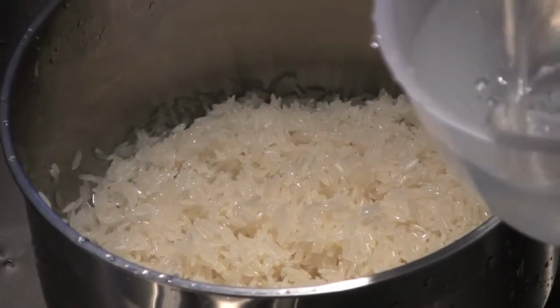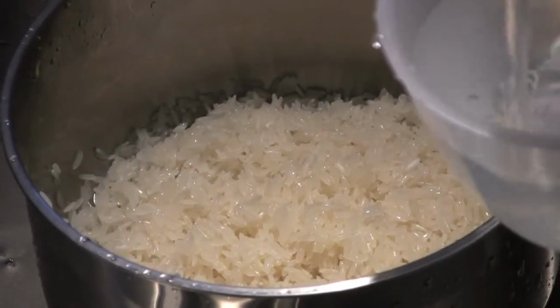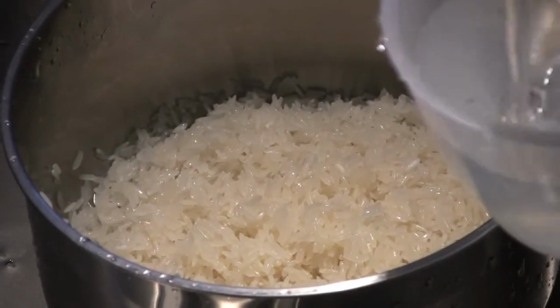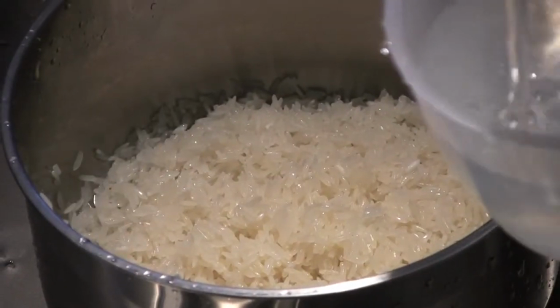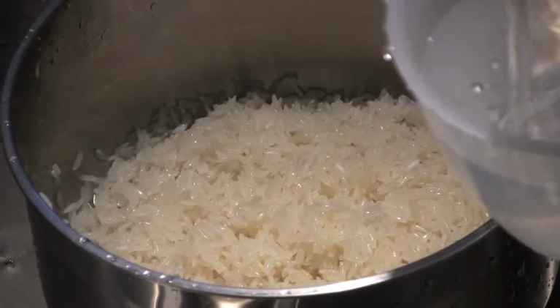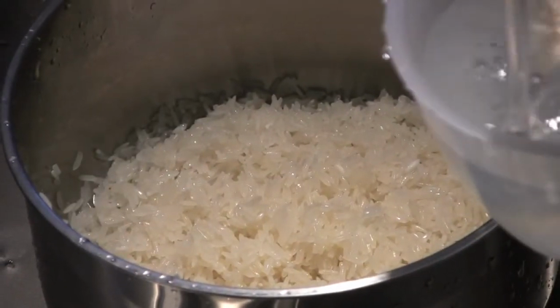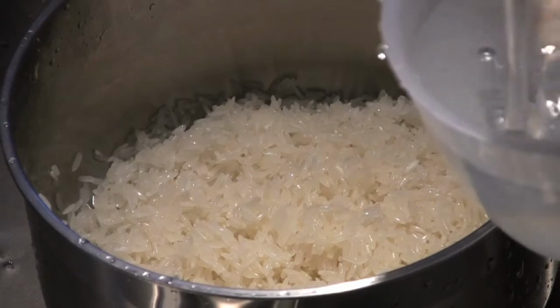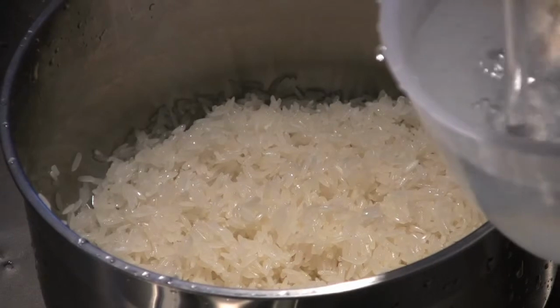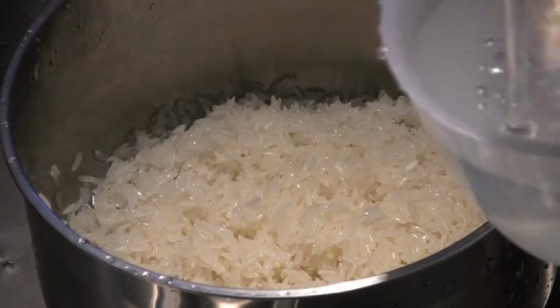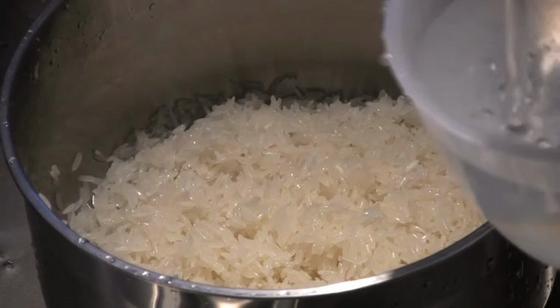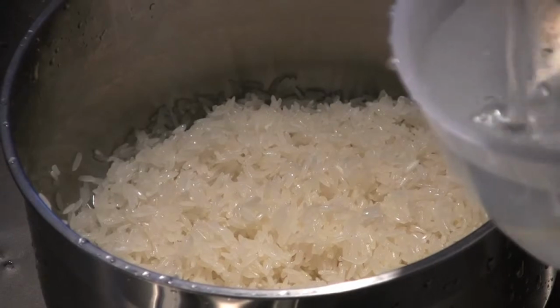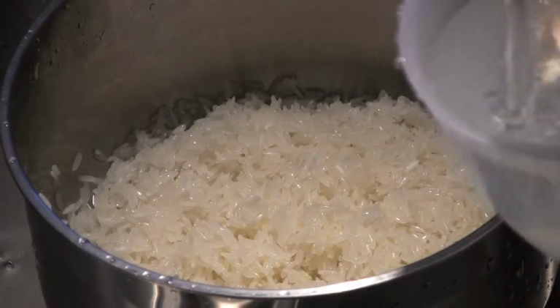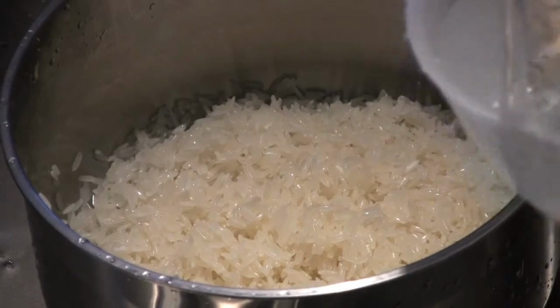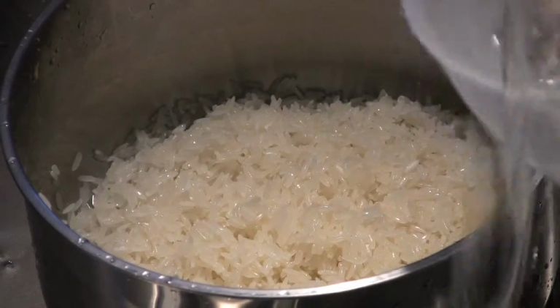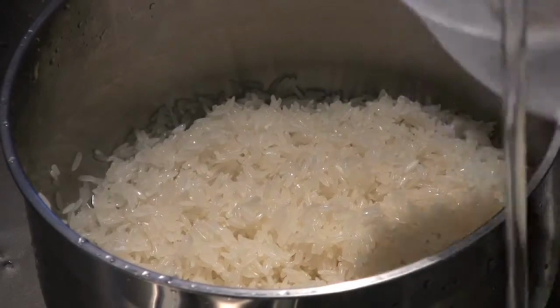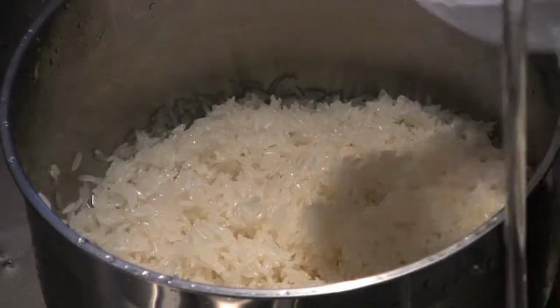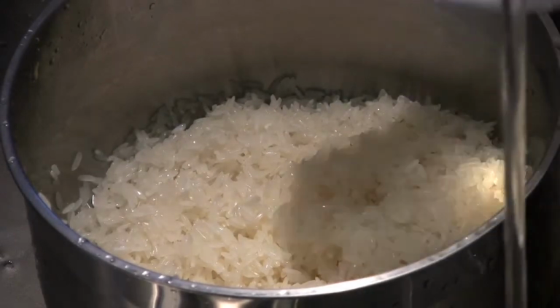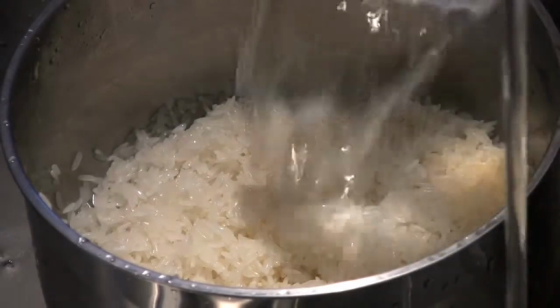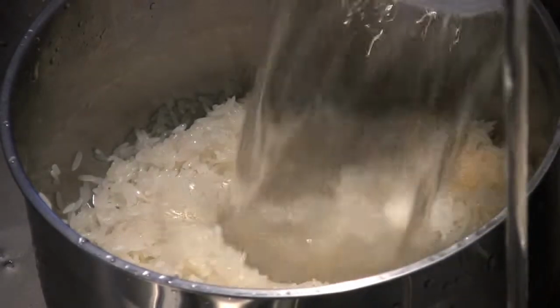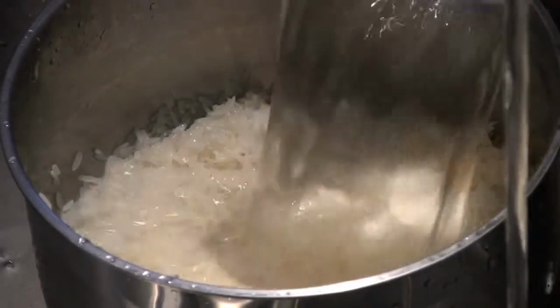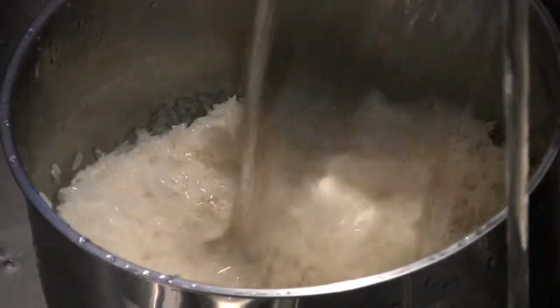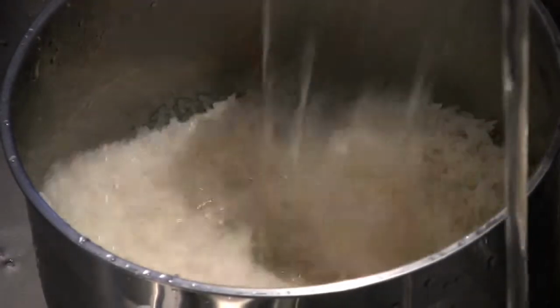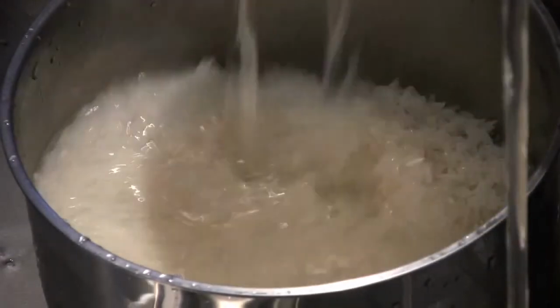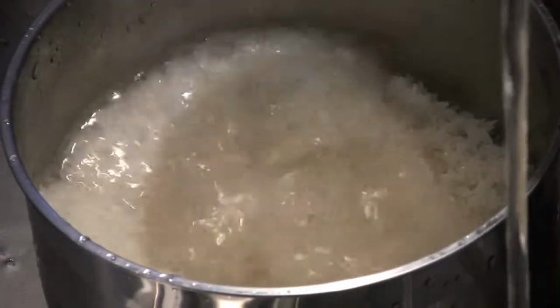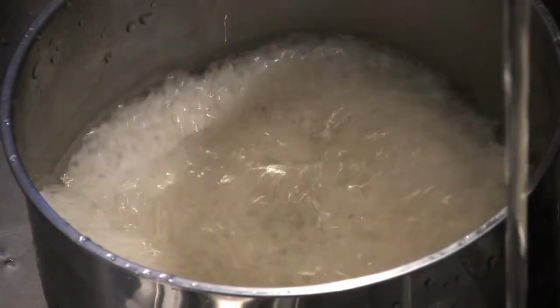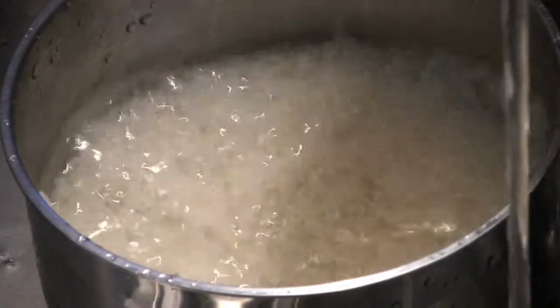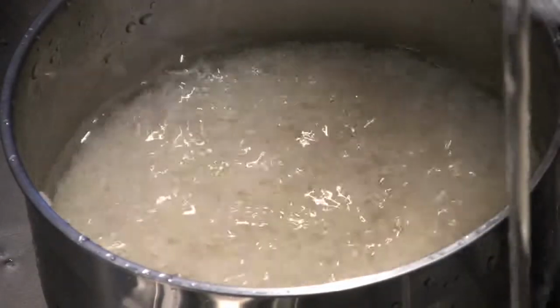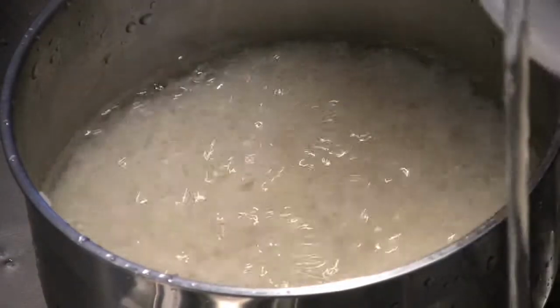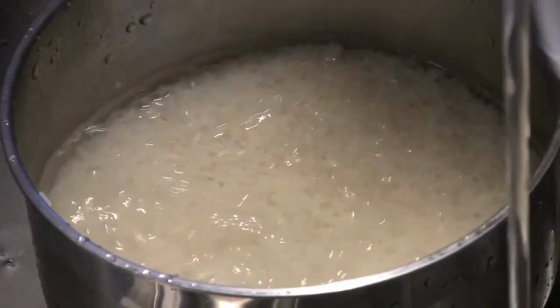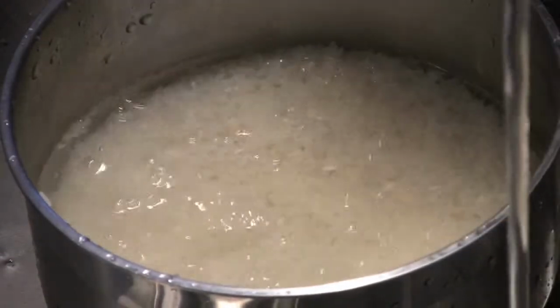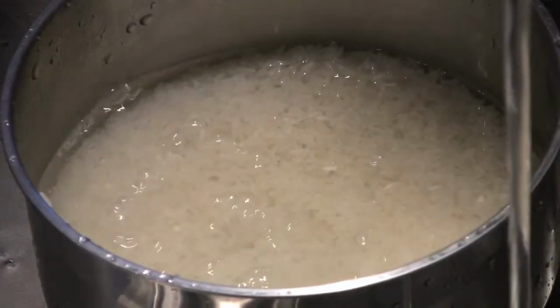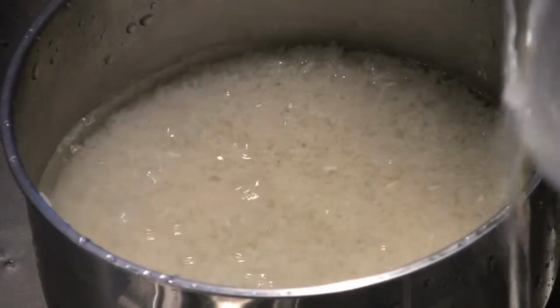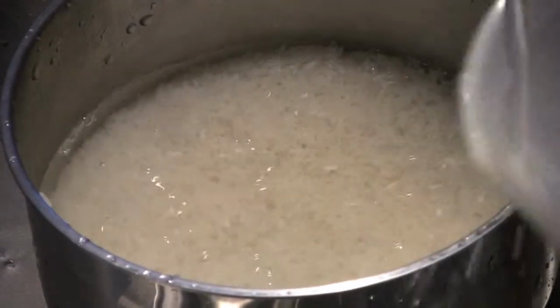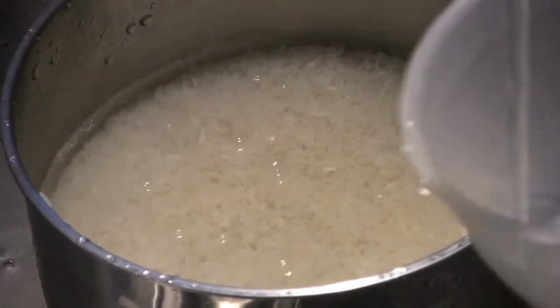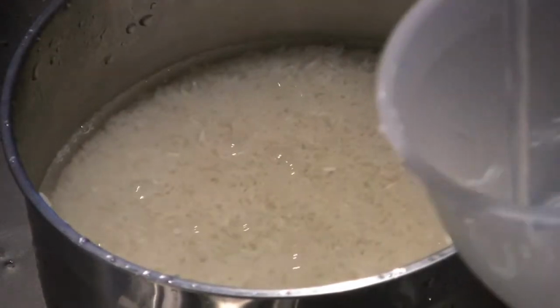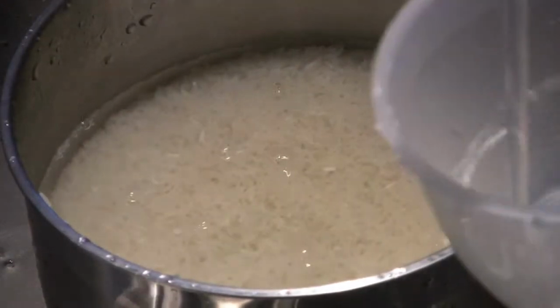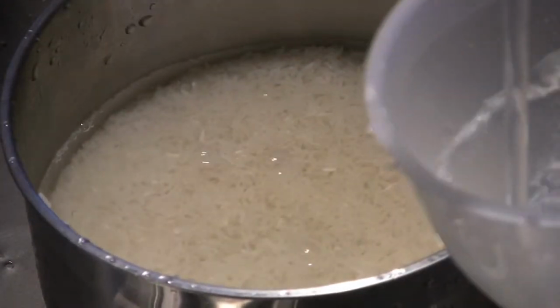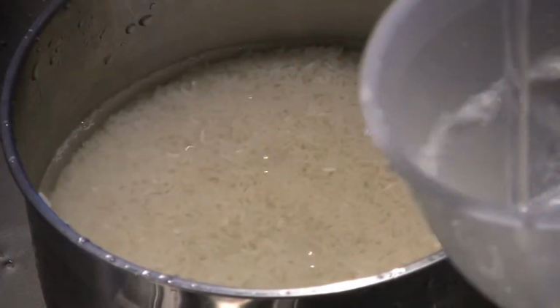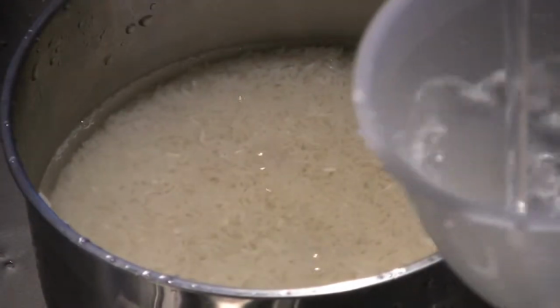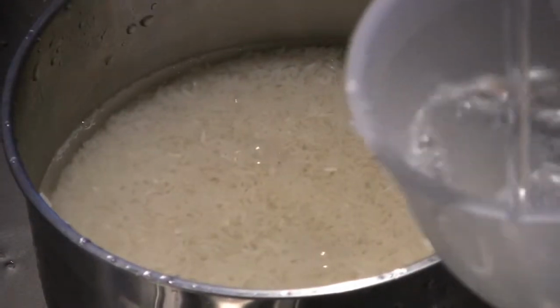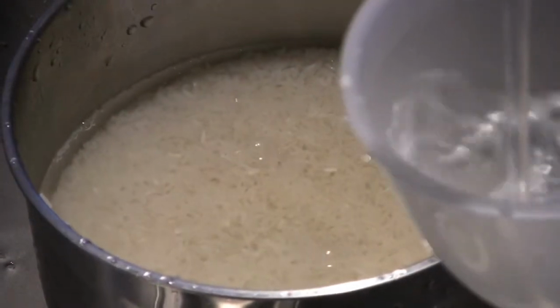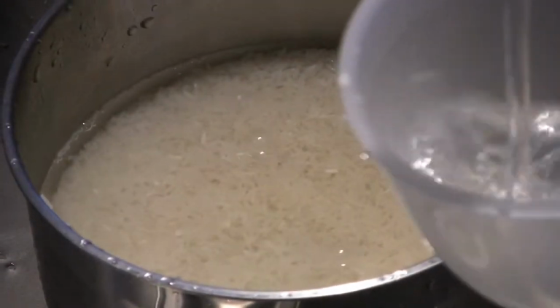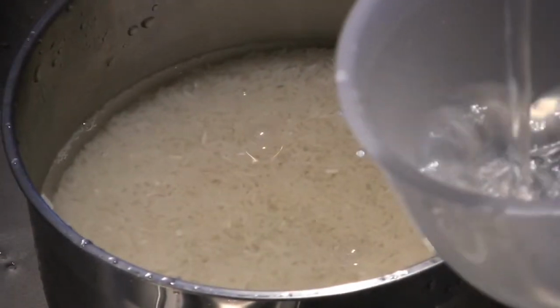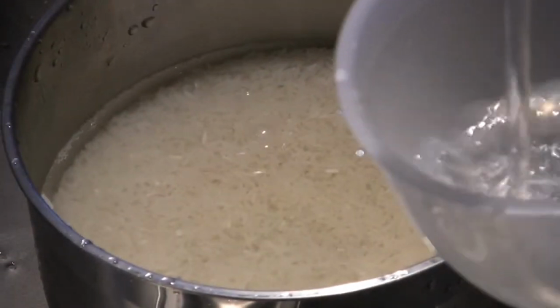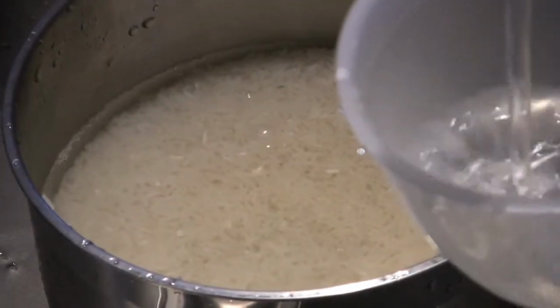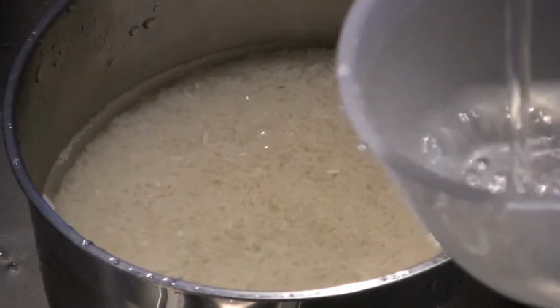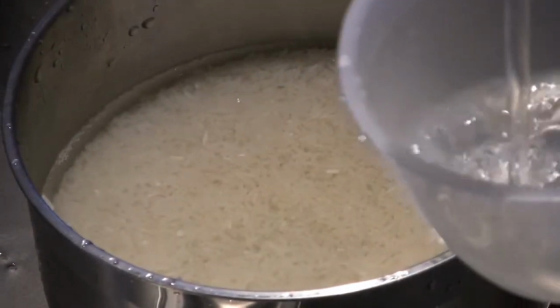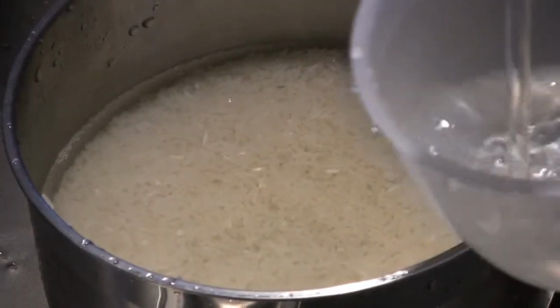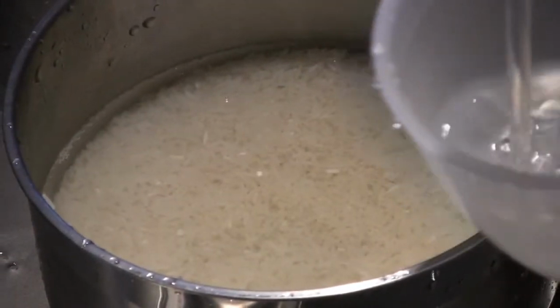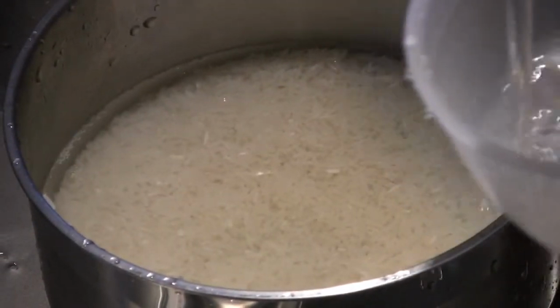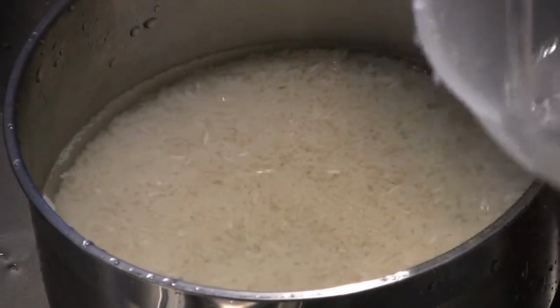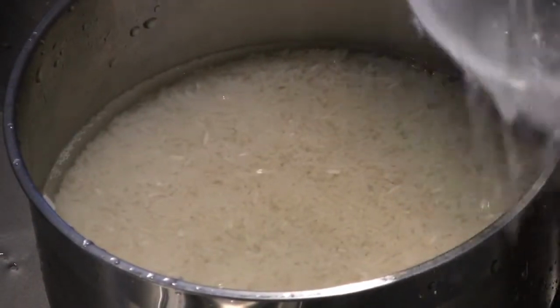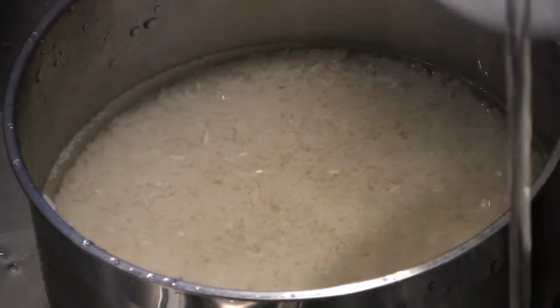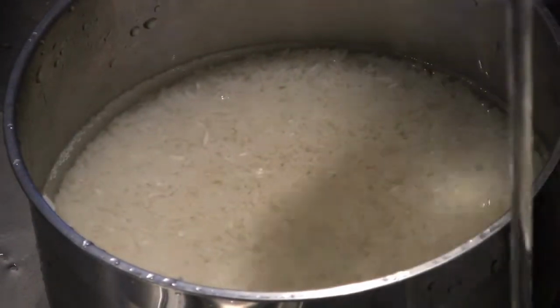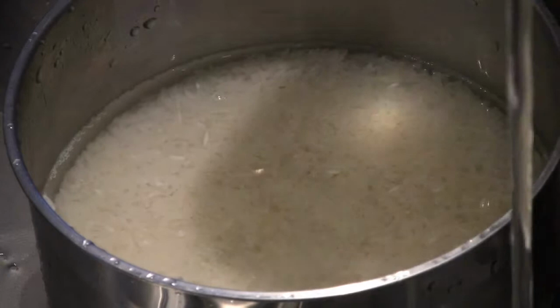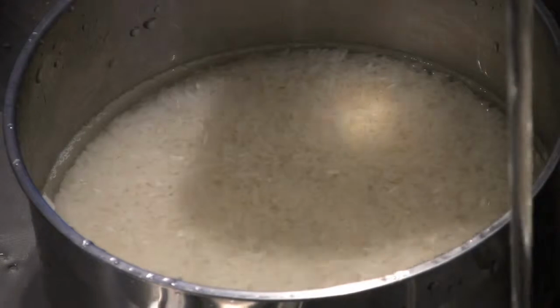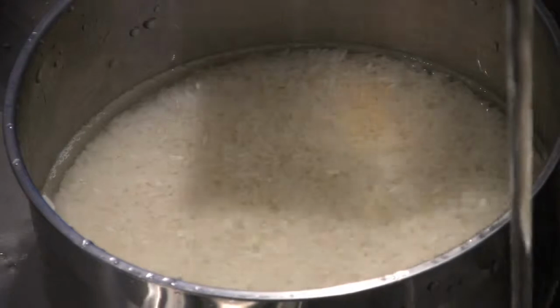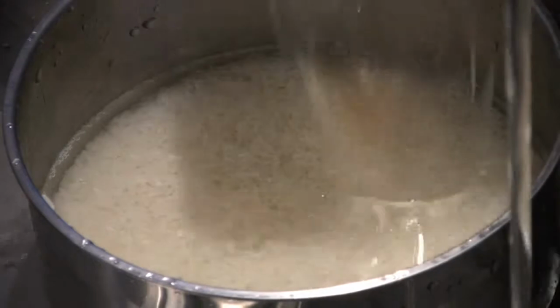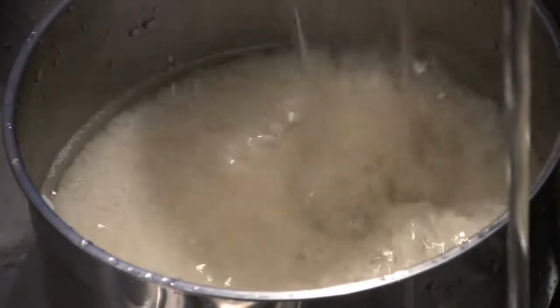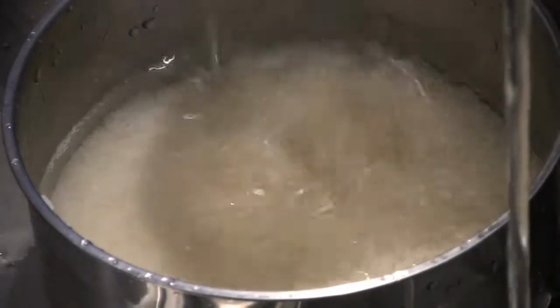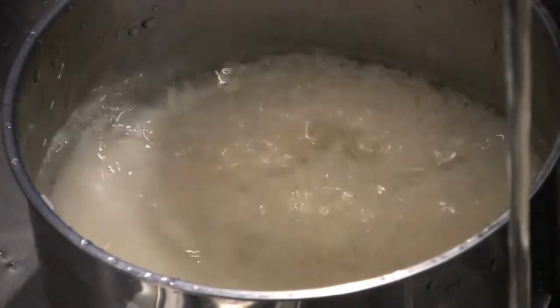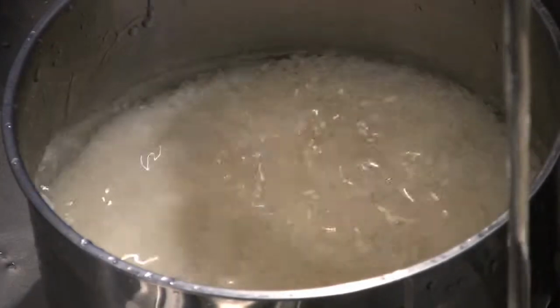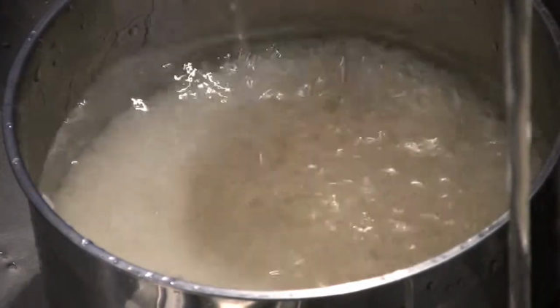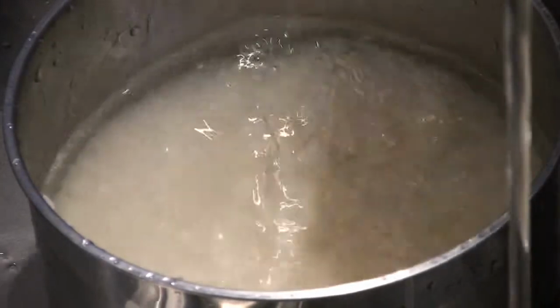Once the rice is ready, place it into the pan ready for cooking. We're going to add two times the amount of water to rice.